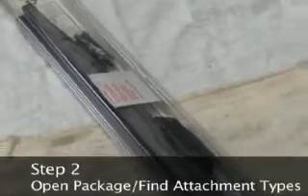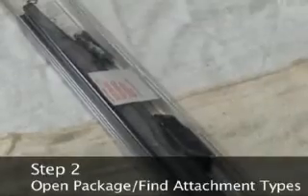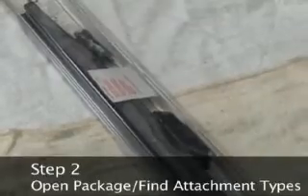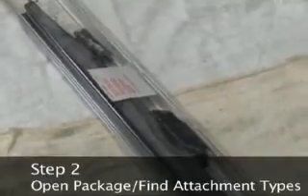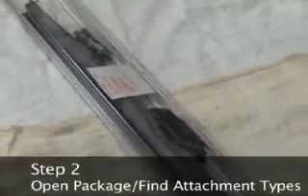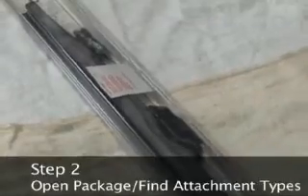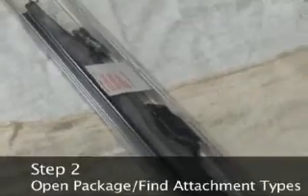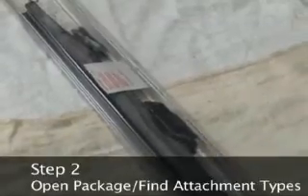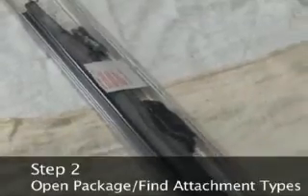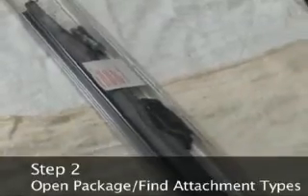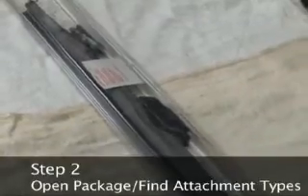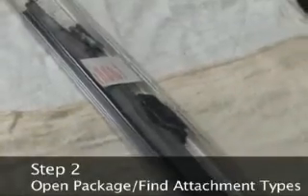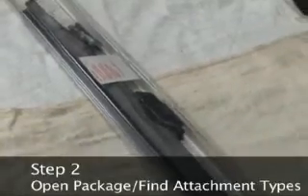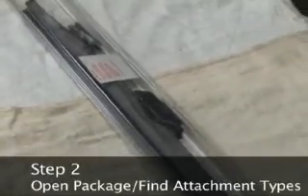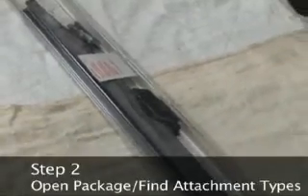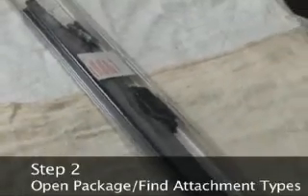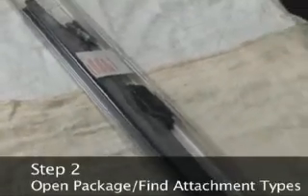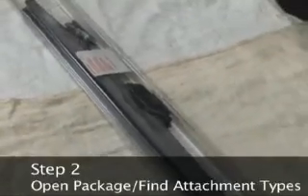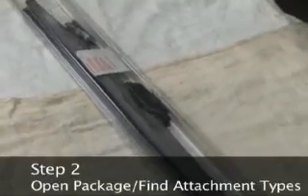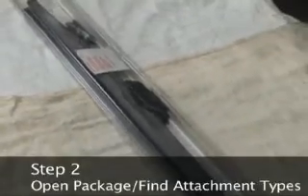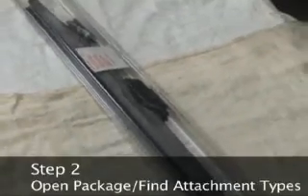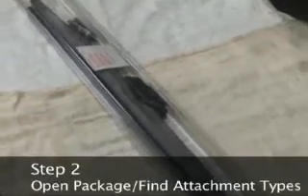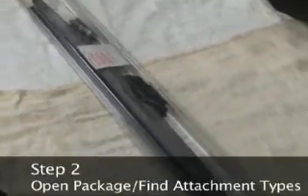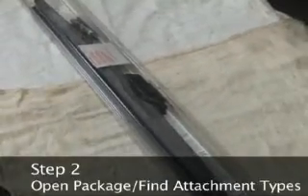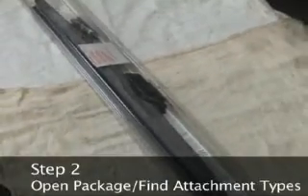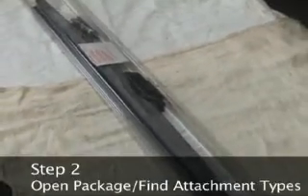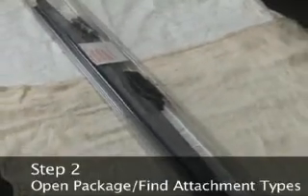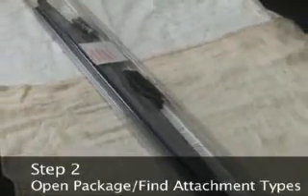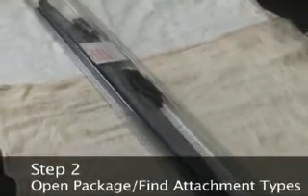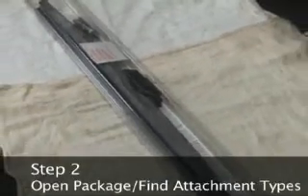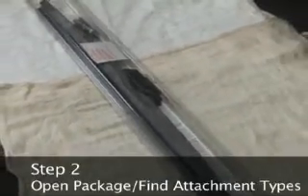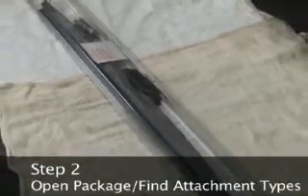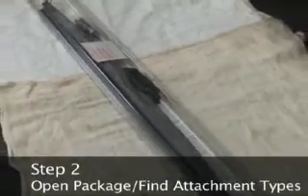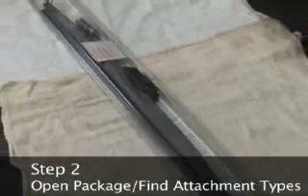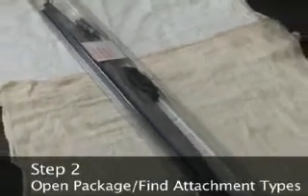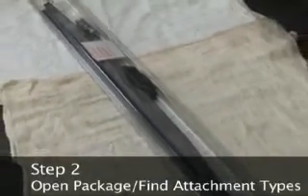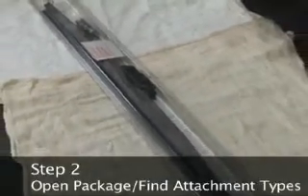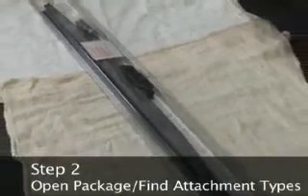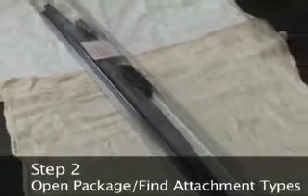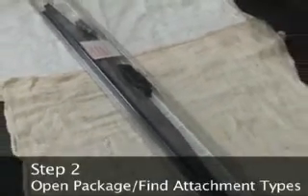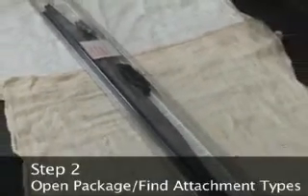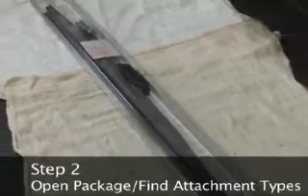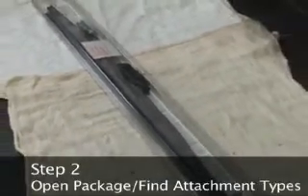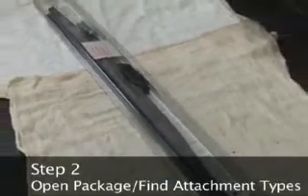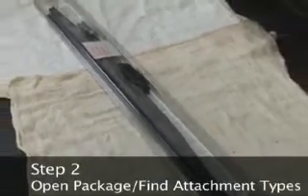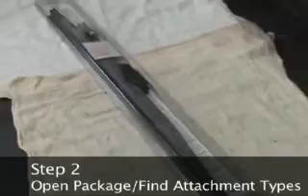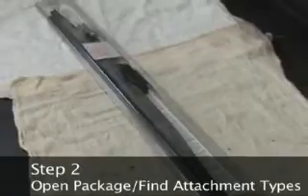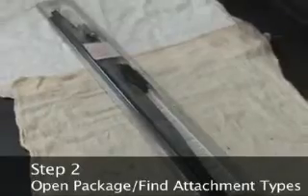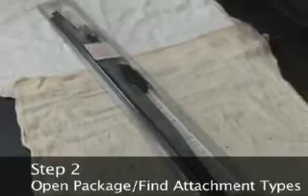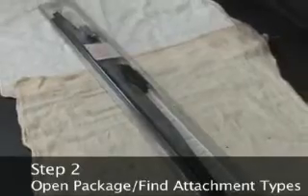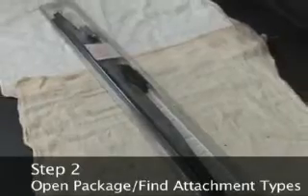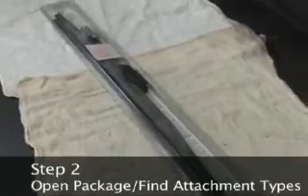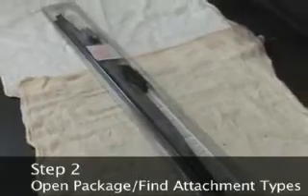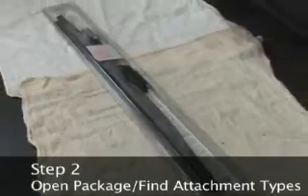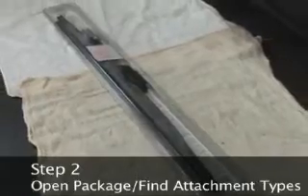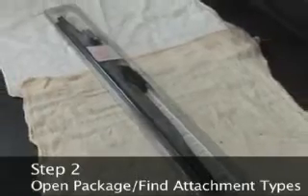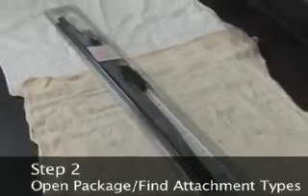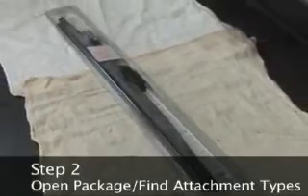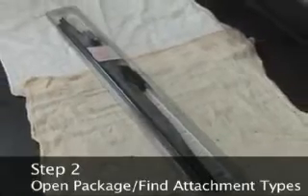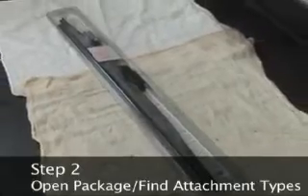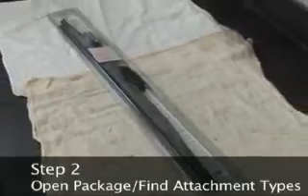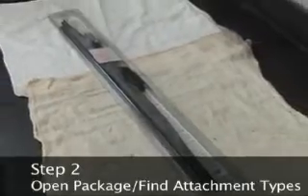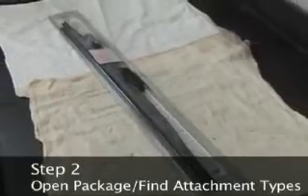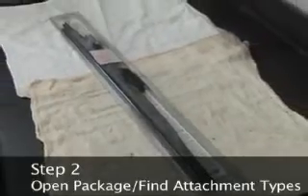Step 2: Open the package containing the new windshield wiper blade. The package should include up to three or four different styles of blade attachments.